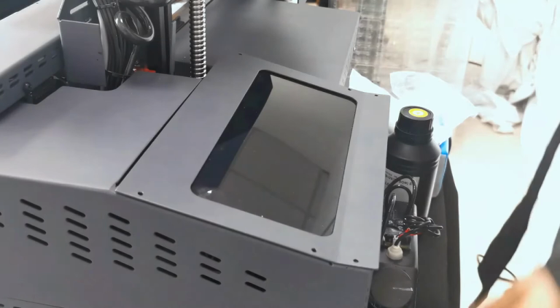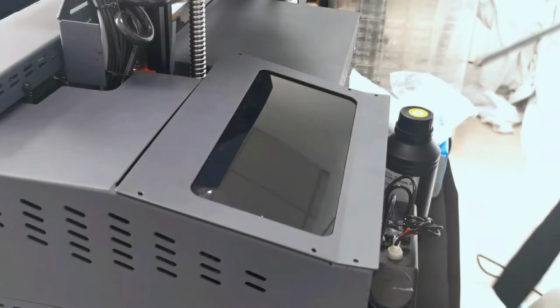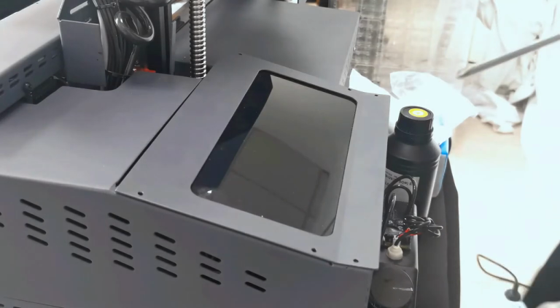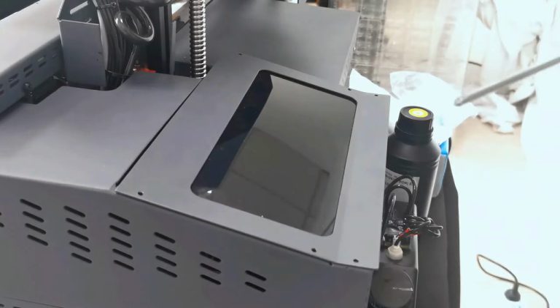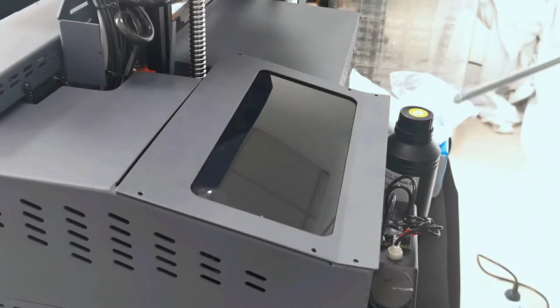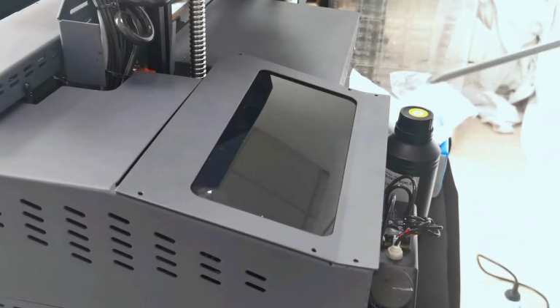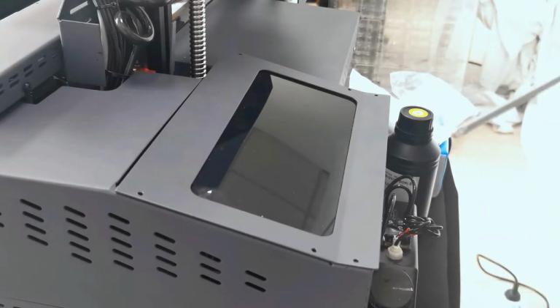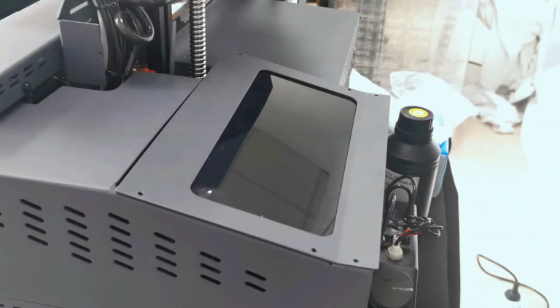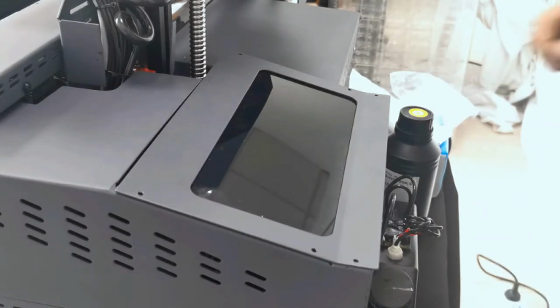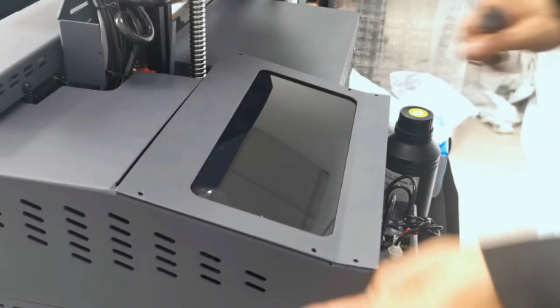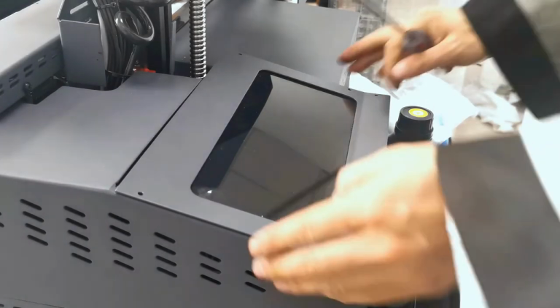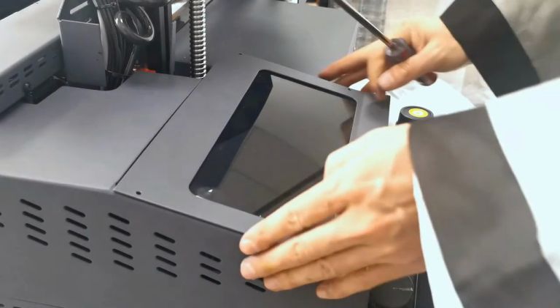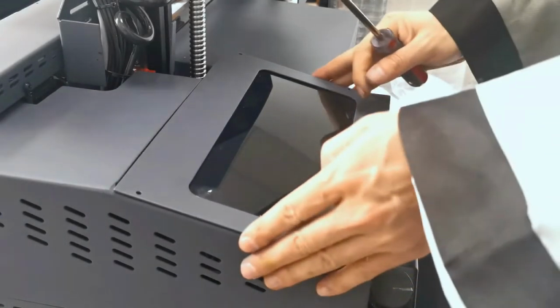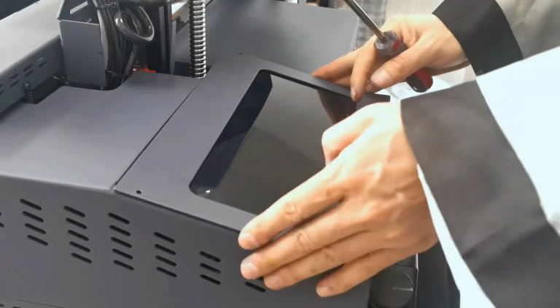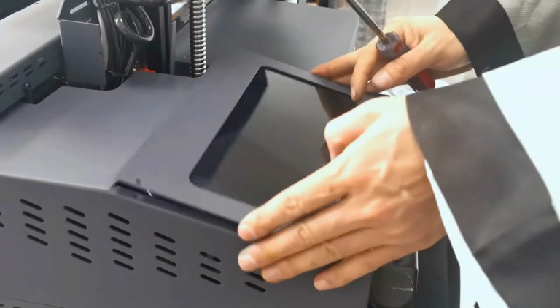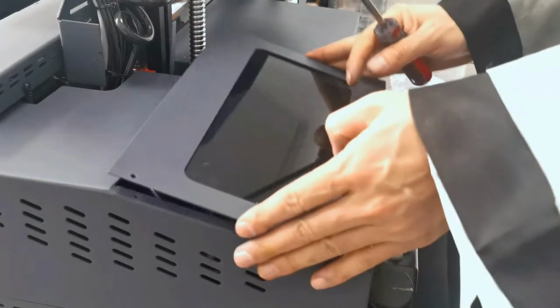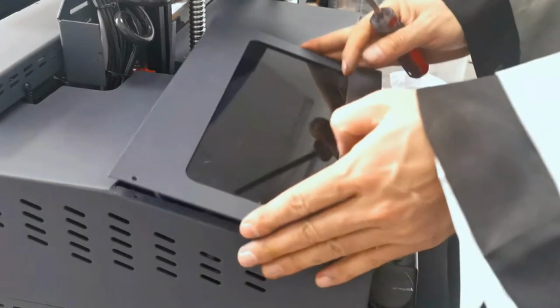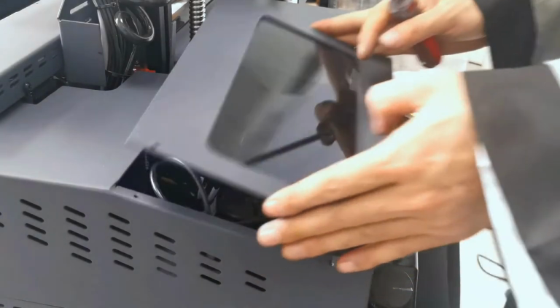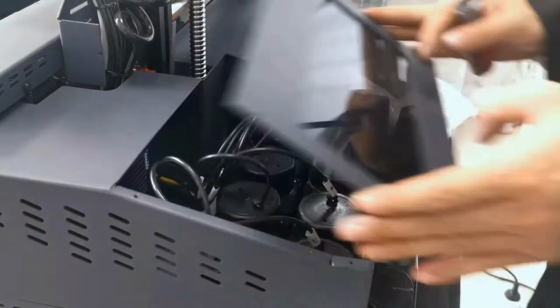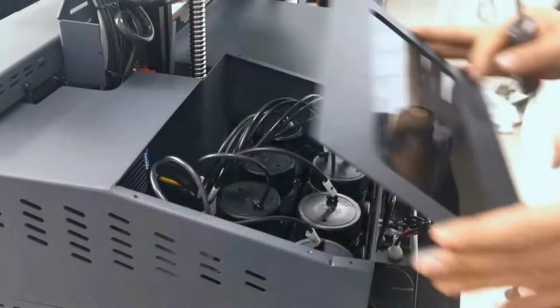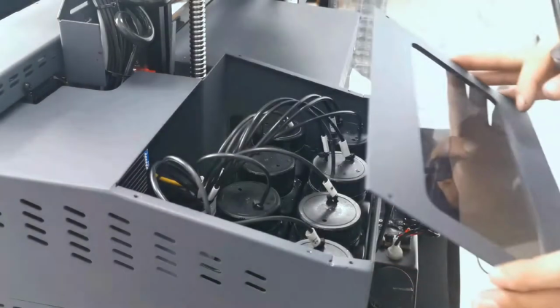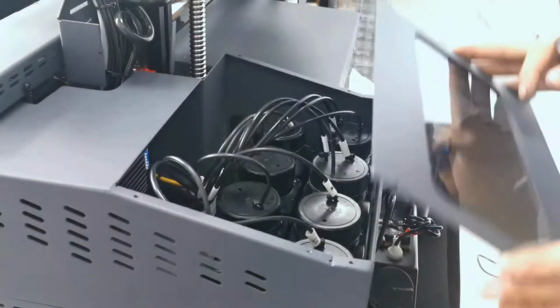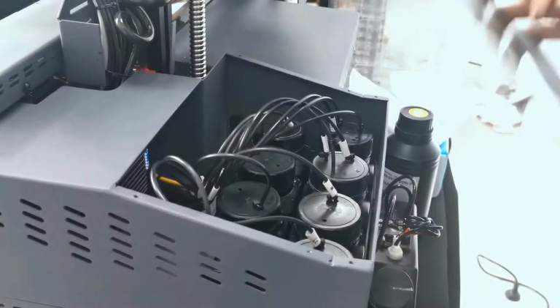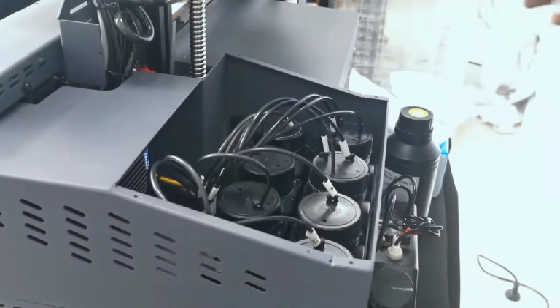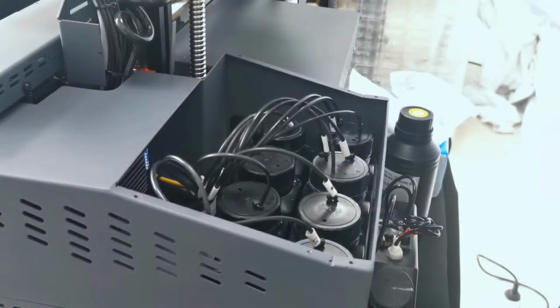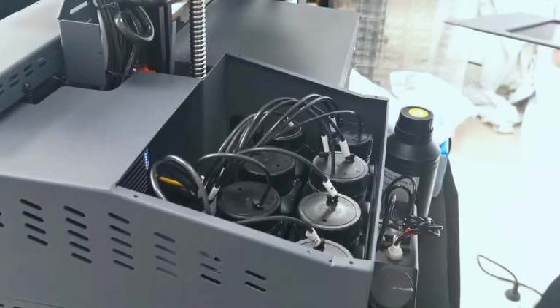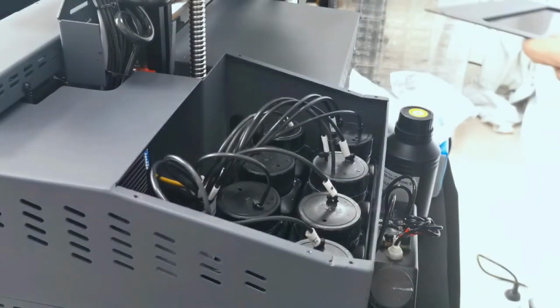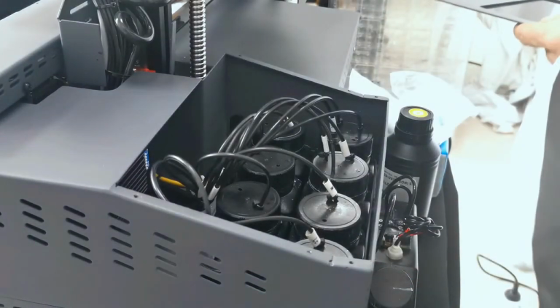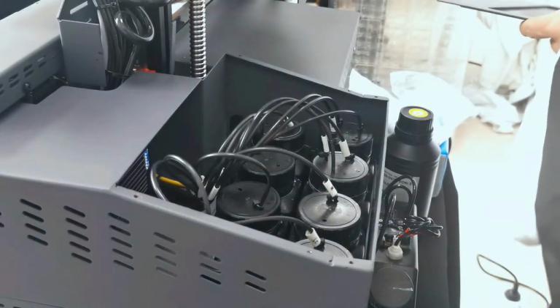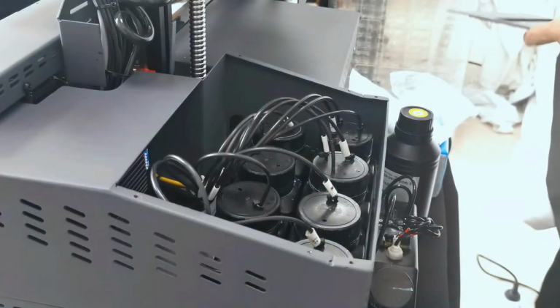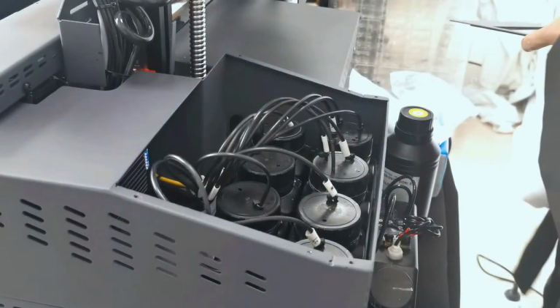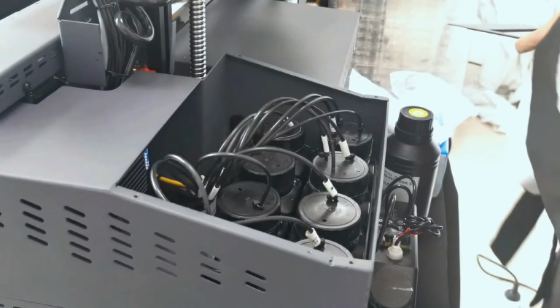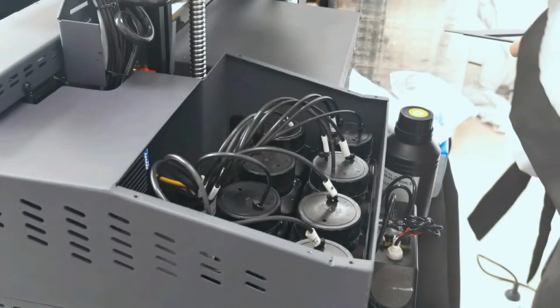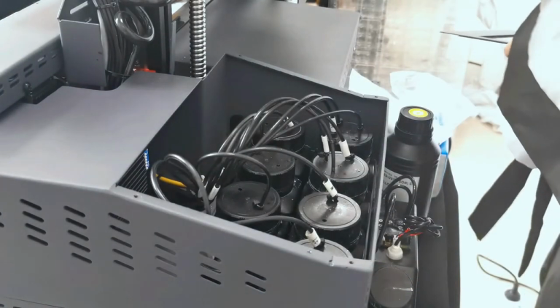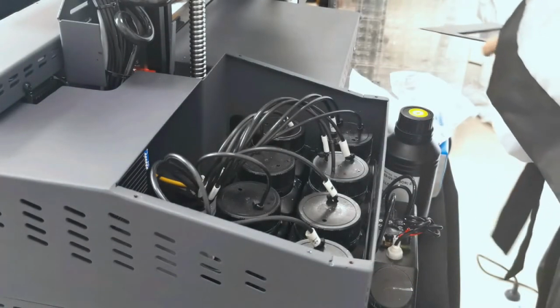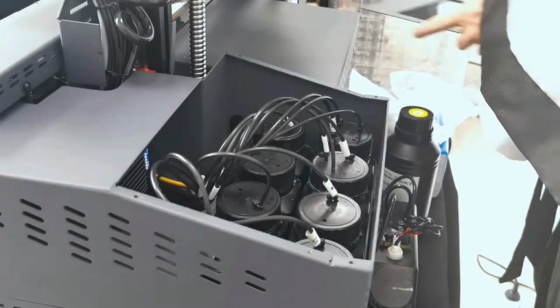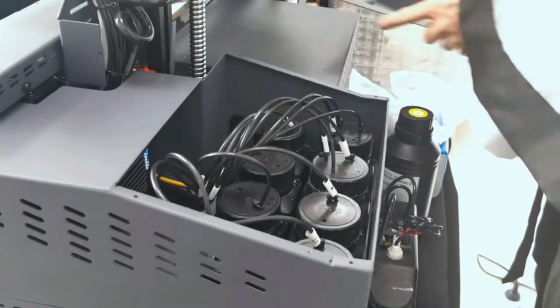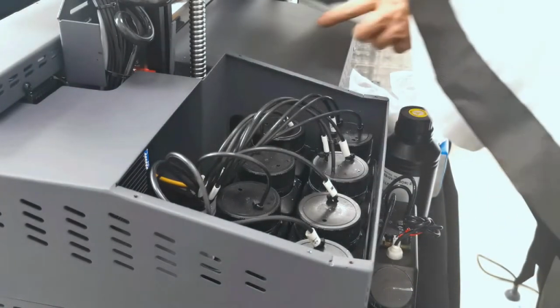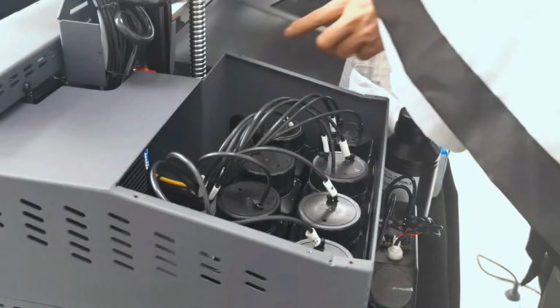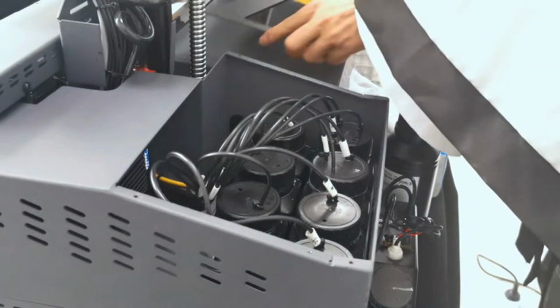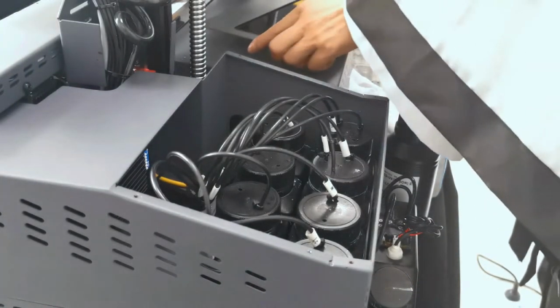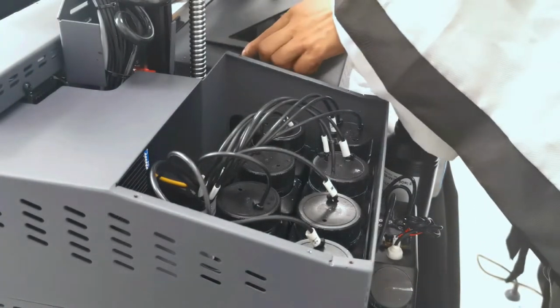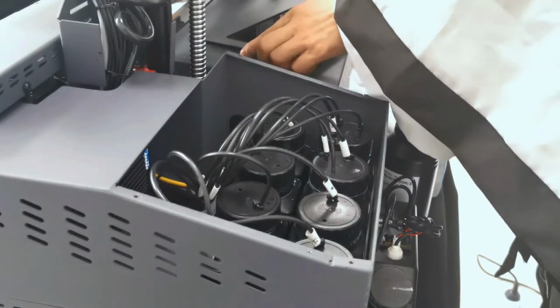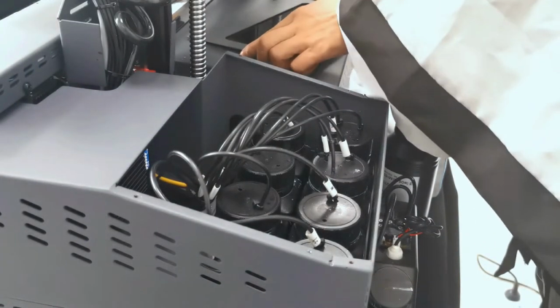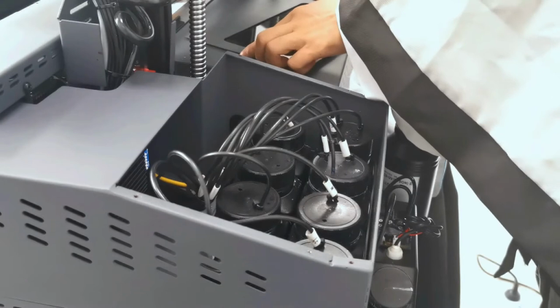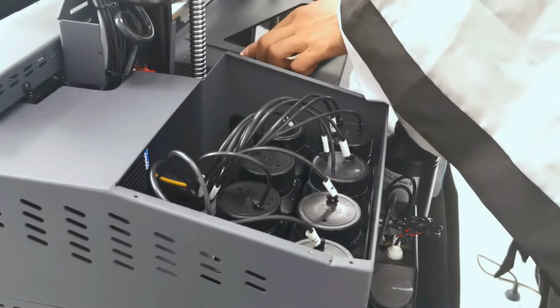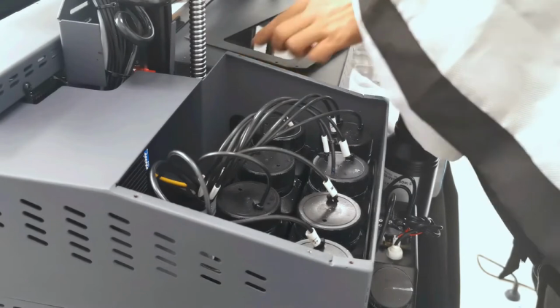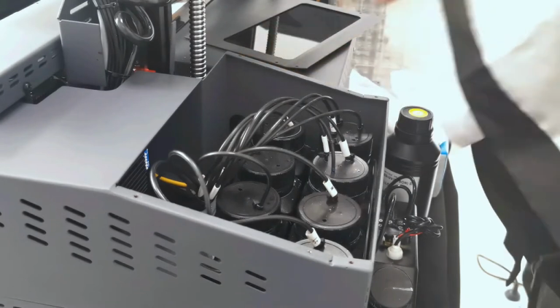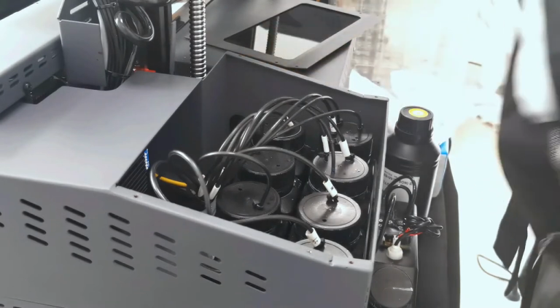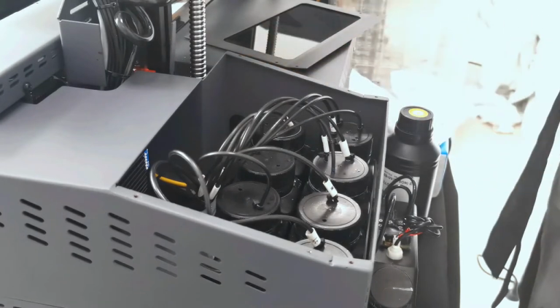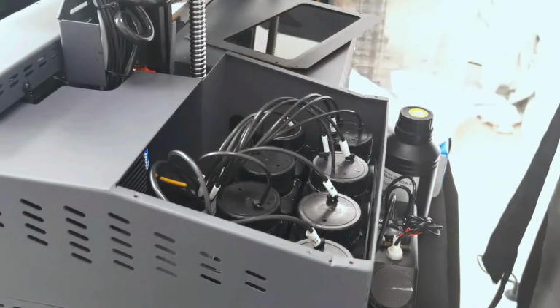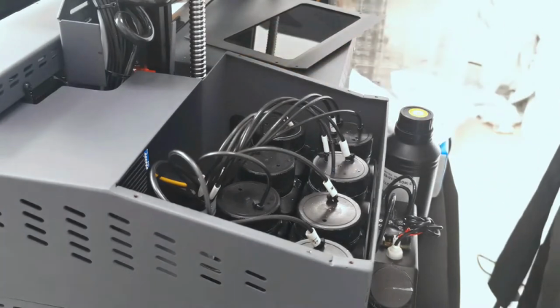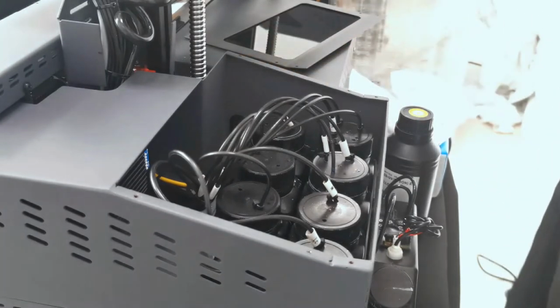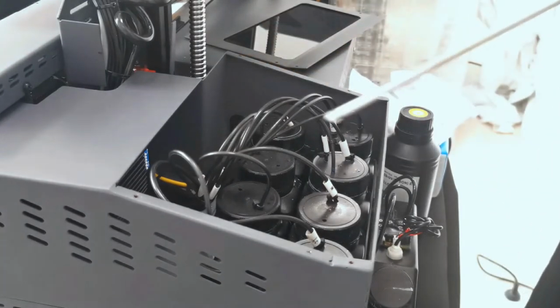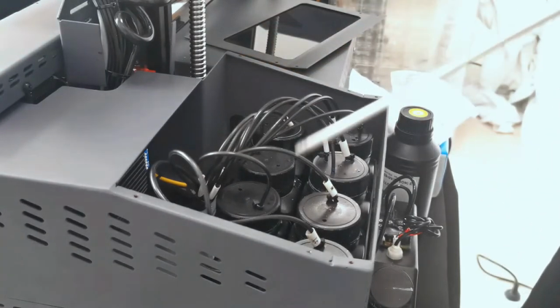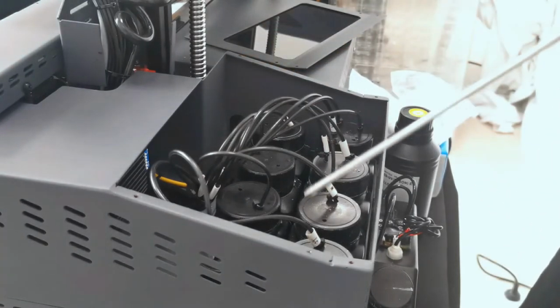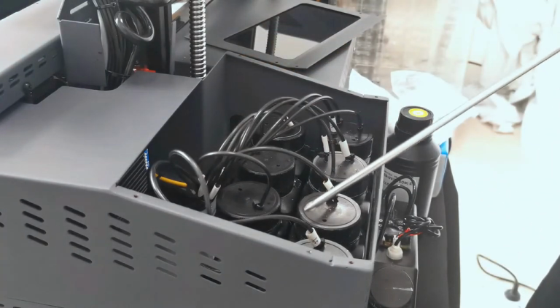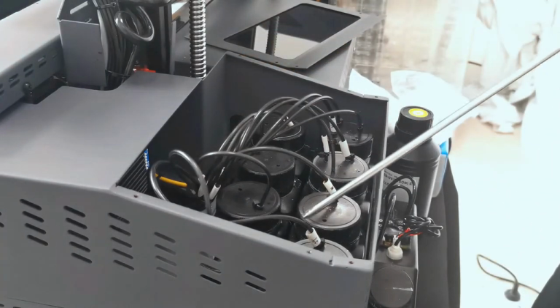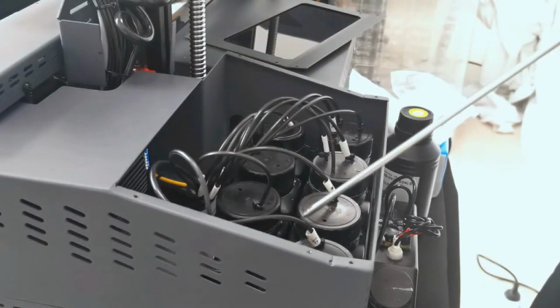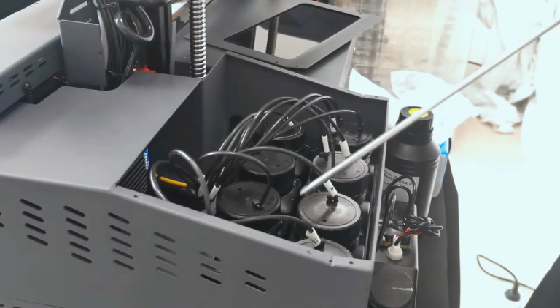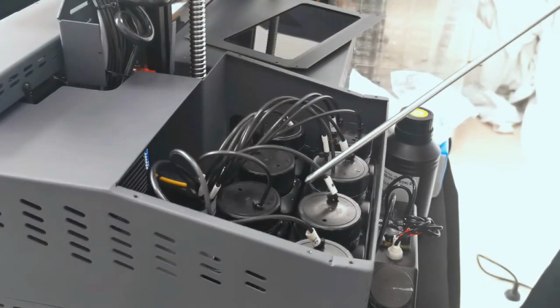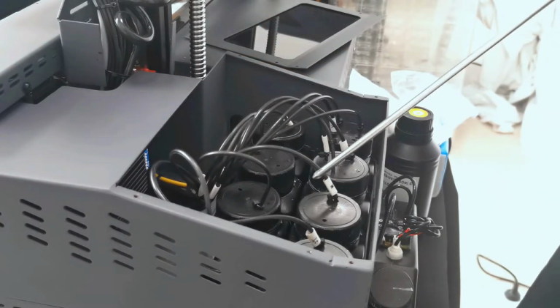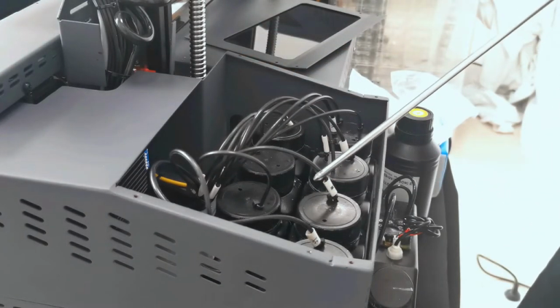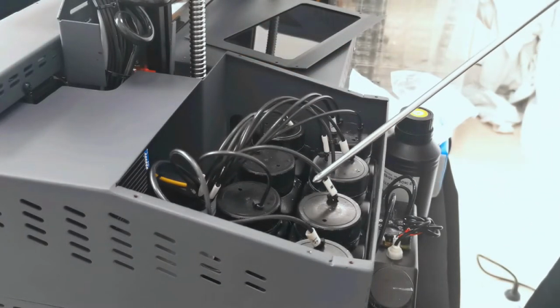After we loosen the screws, we can take out the cover. And we can see the old ink tank here.